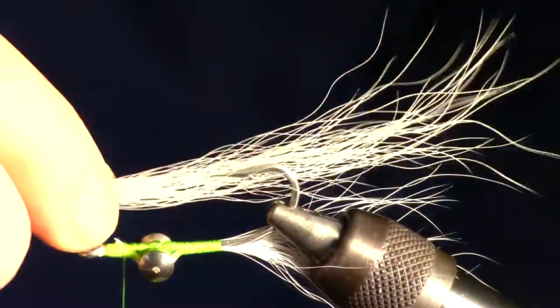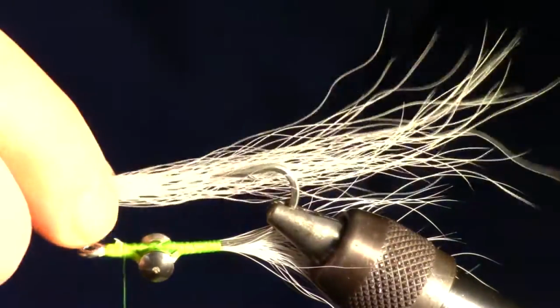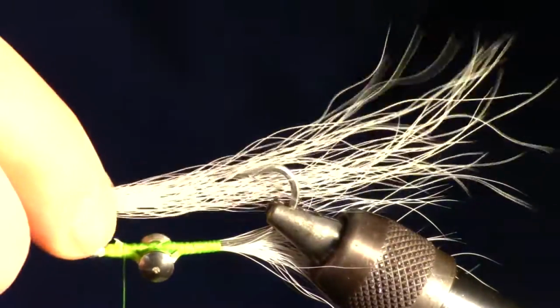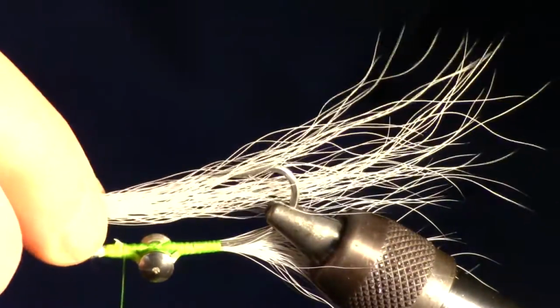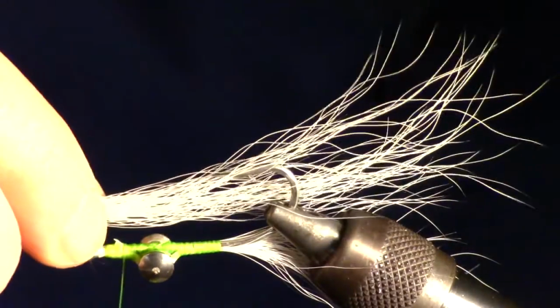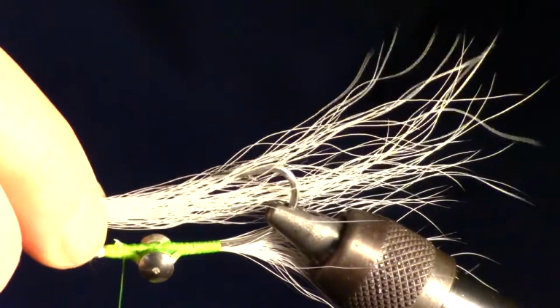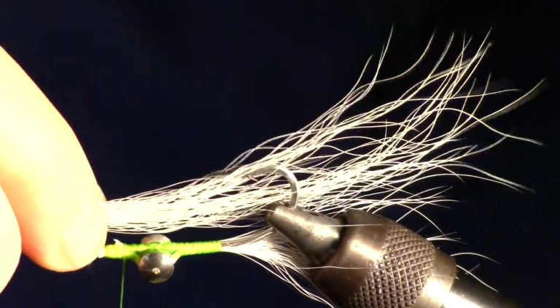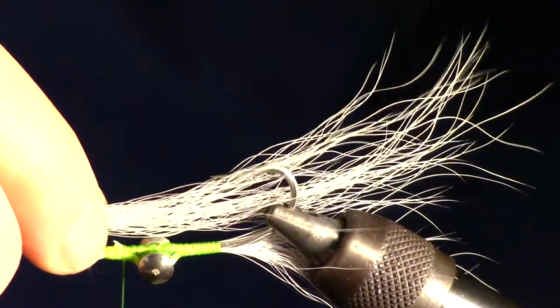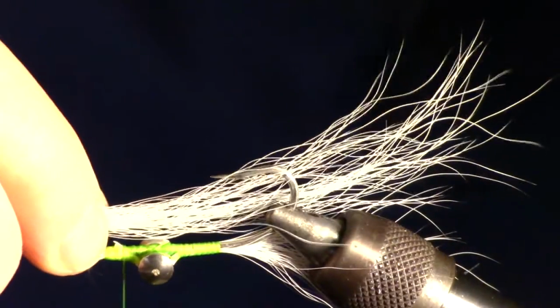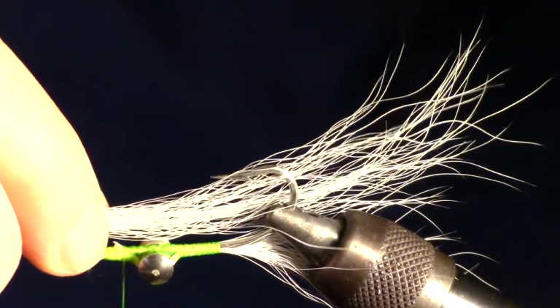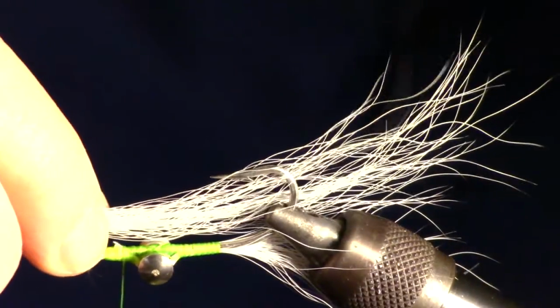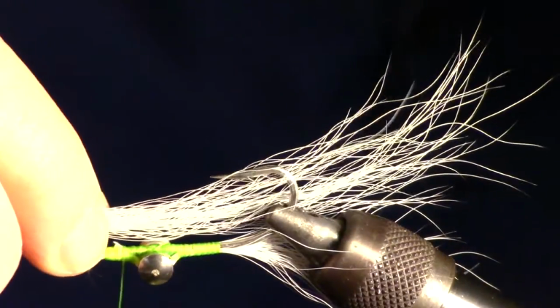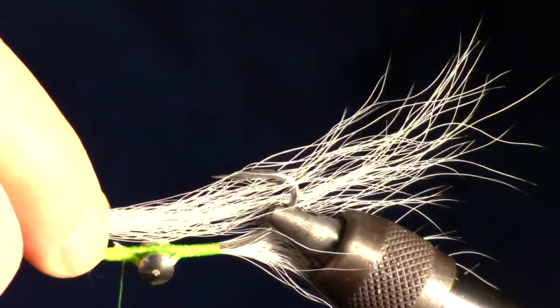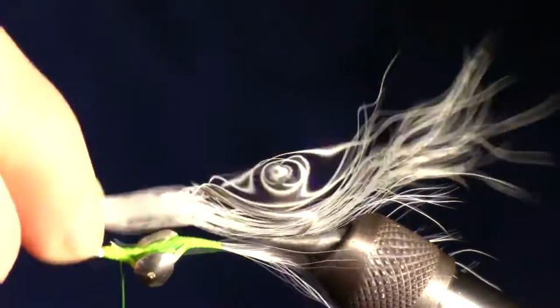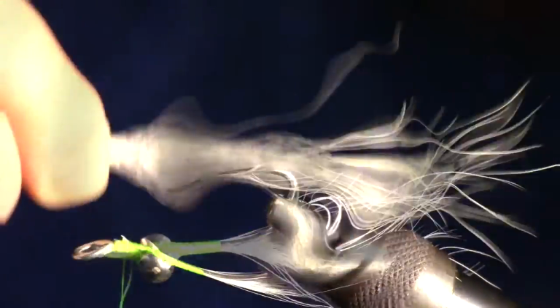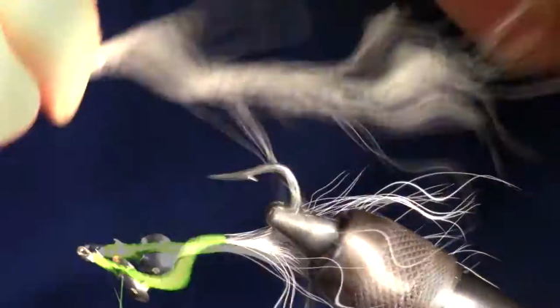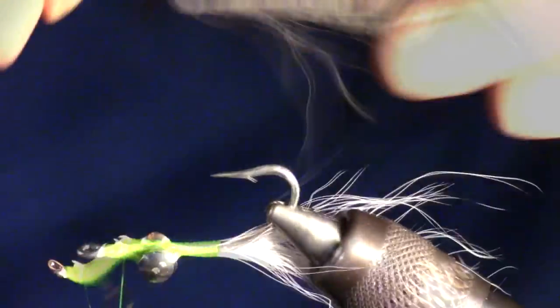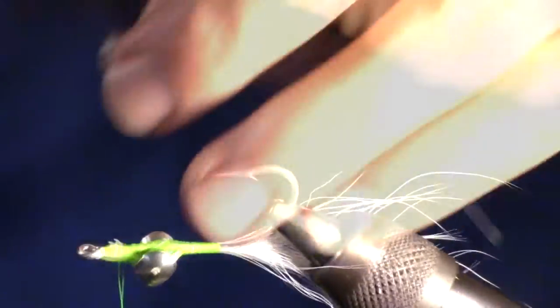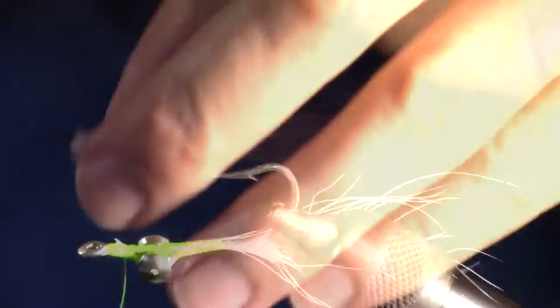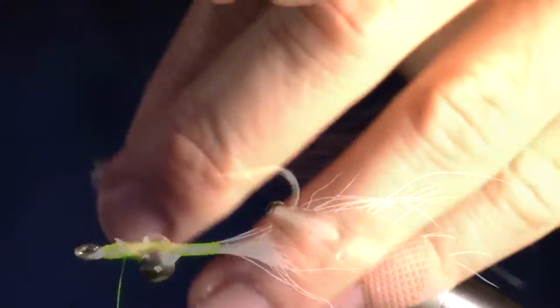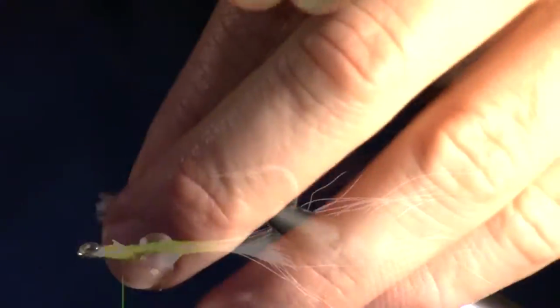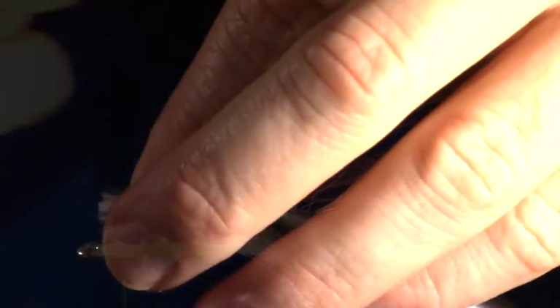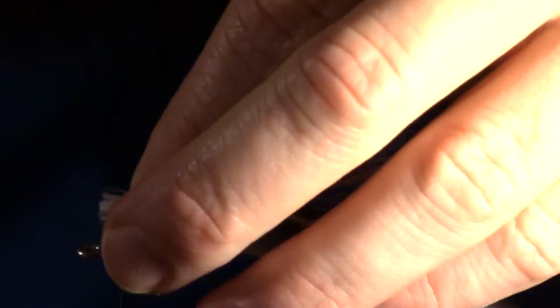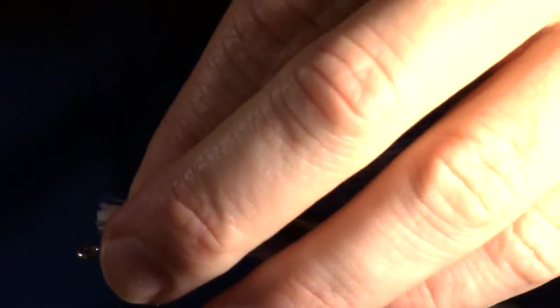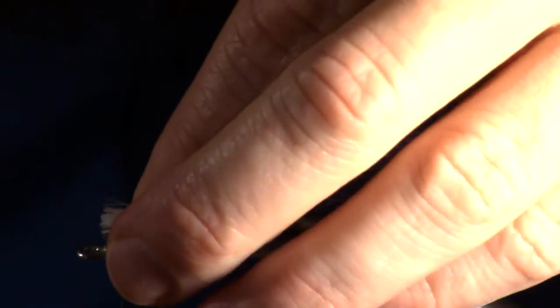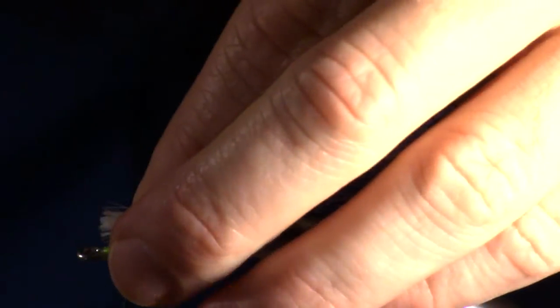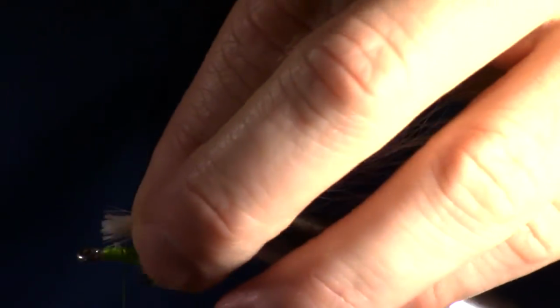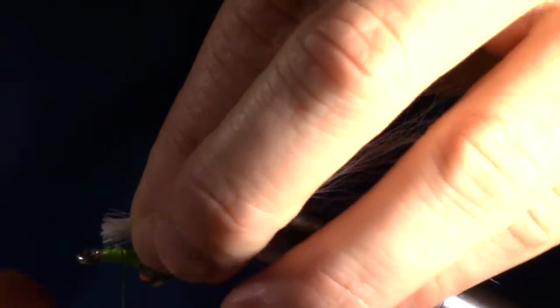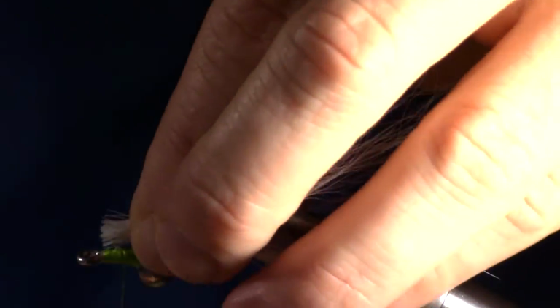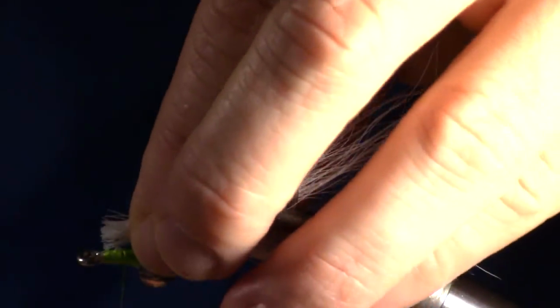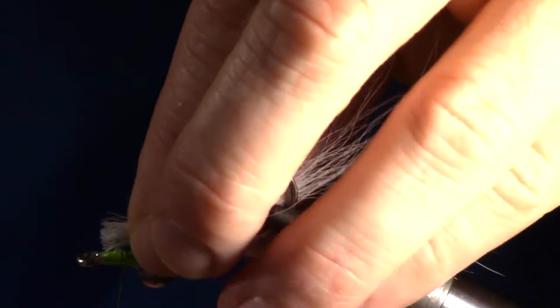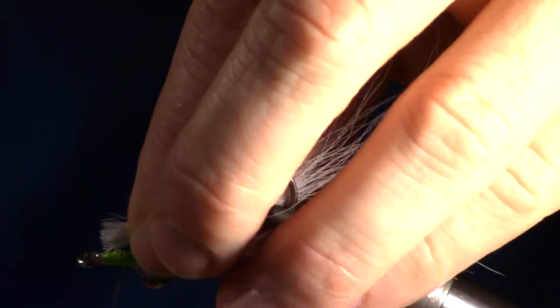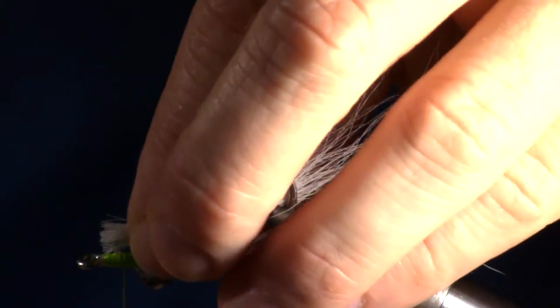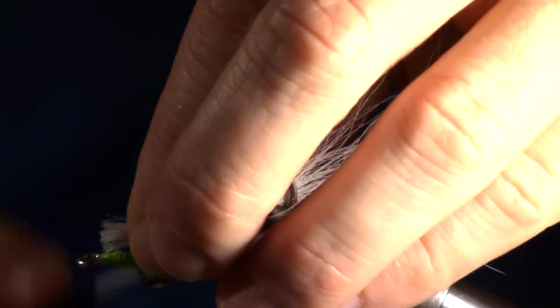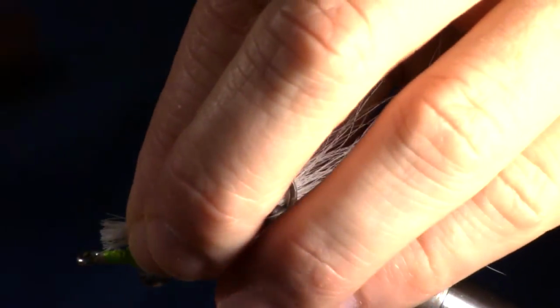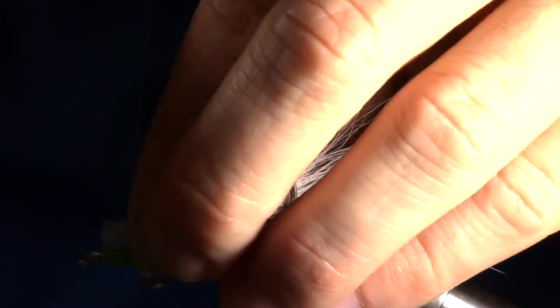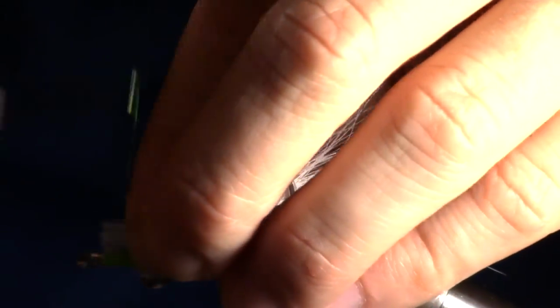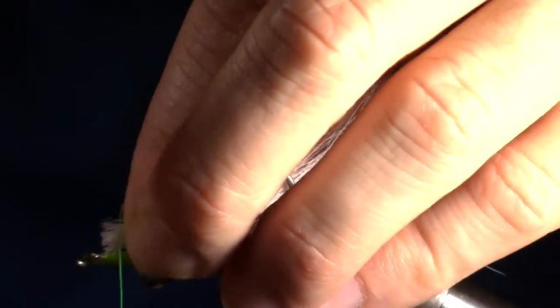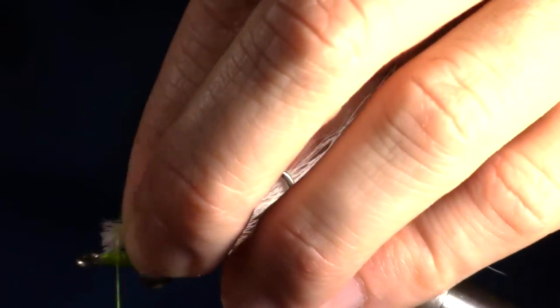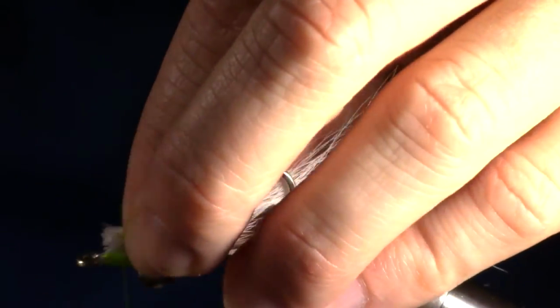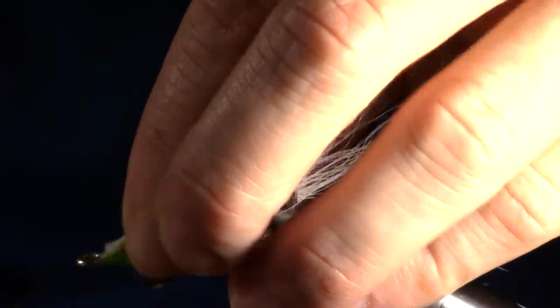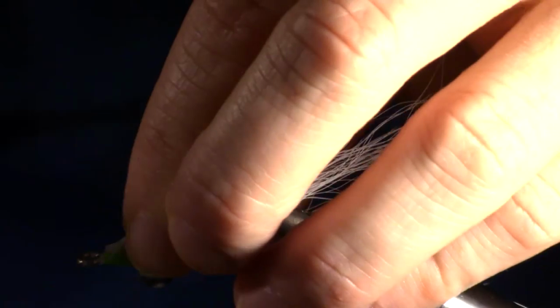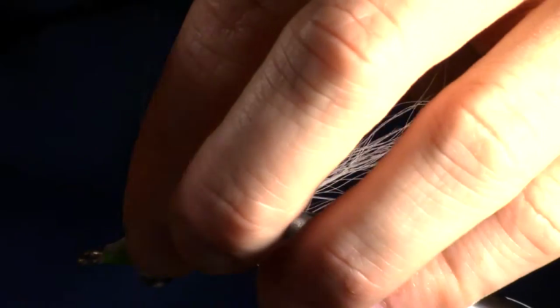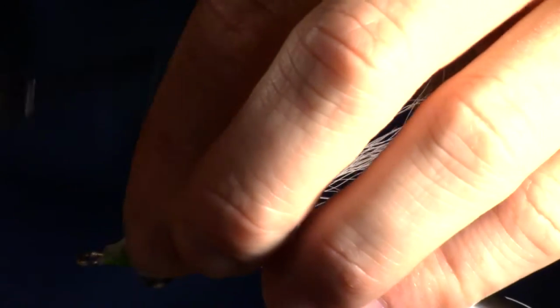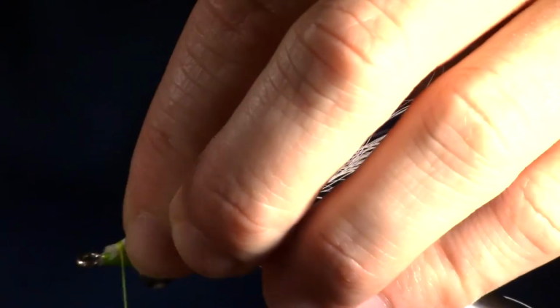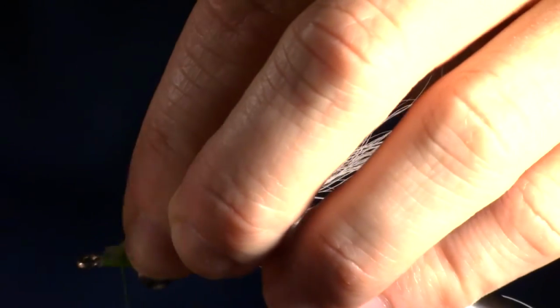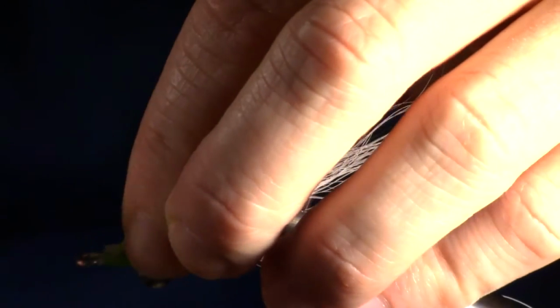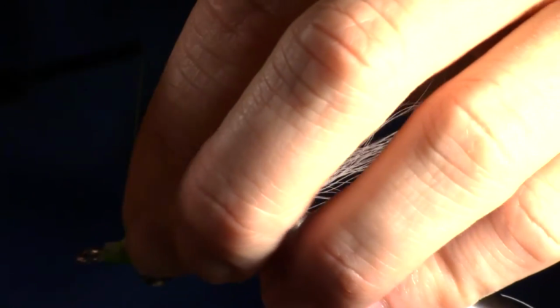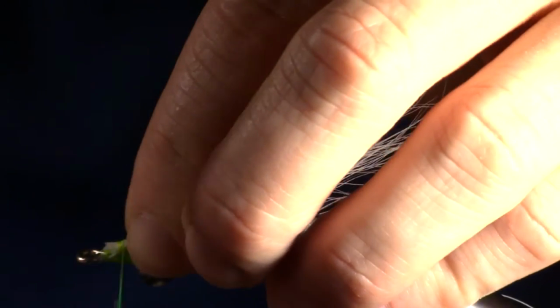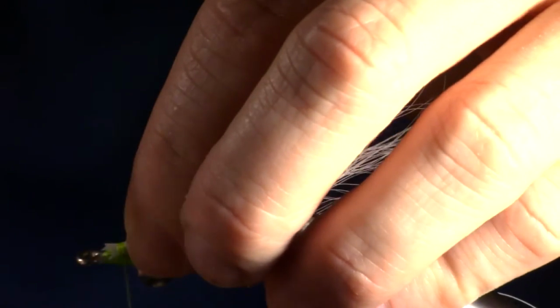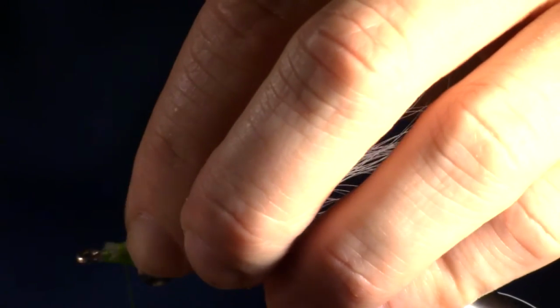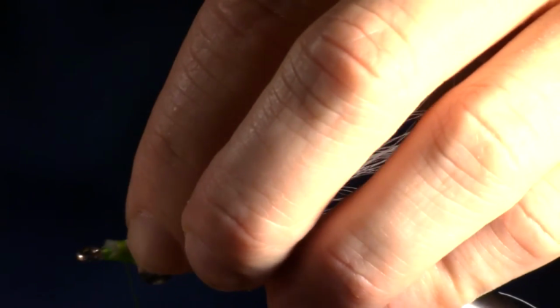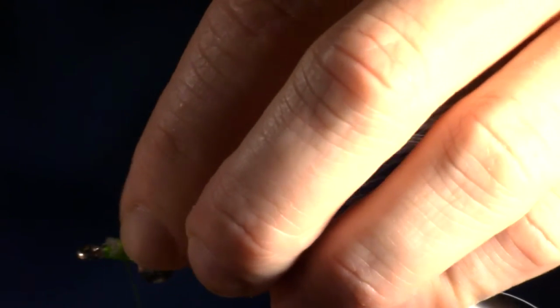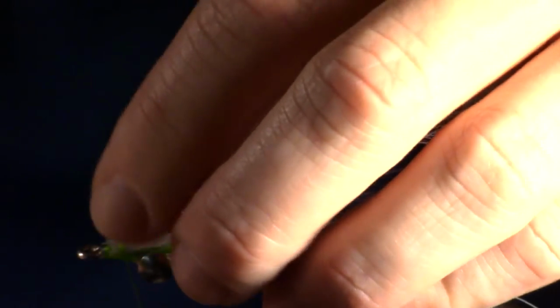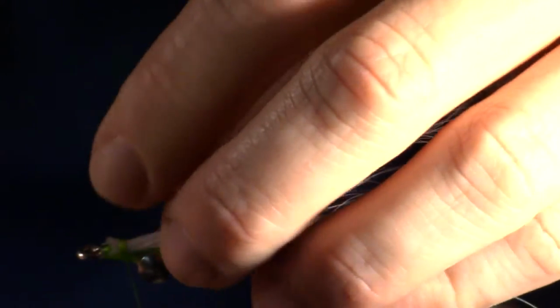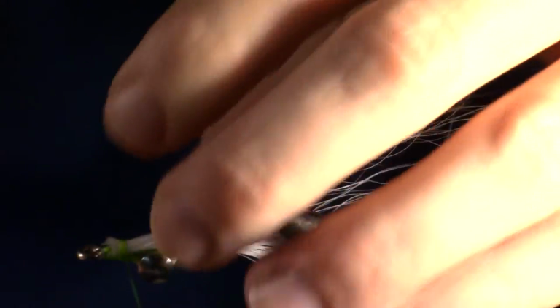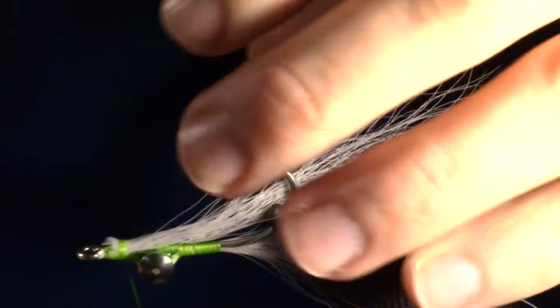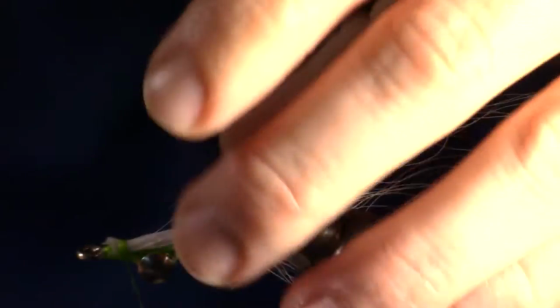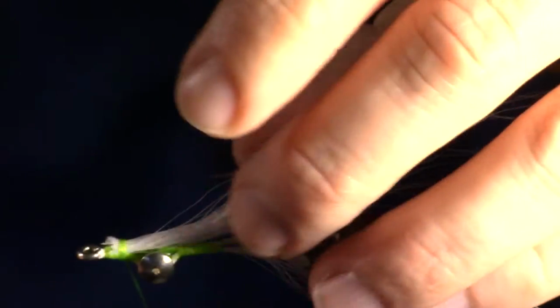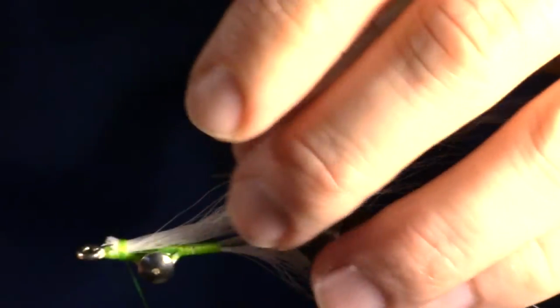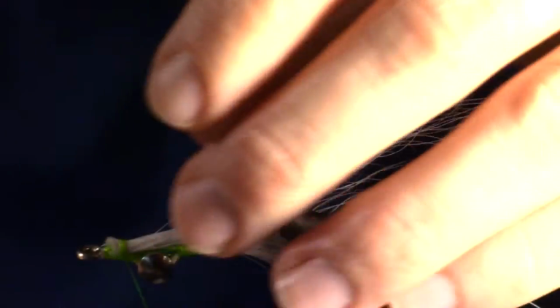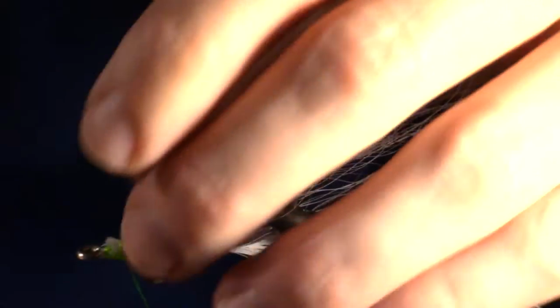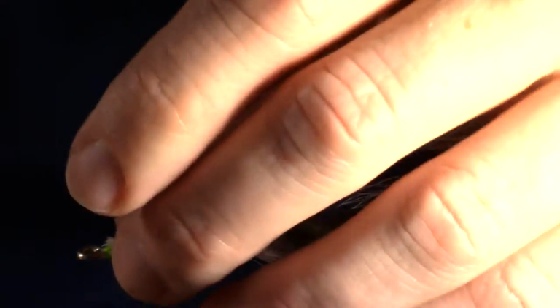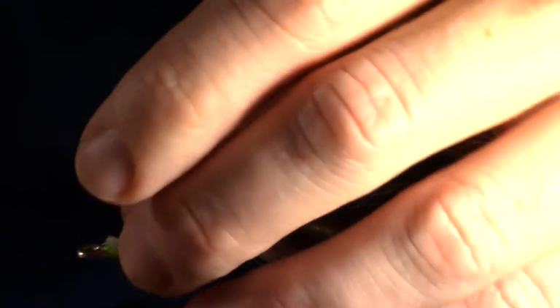Measure another chunk of bucktail and prepare it for tying in. When tying in, make sure the bucktail is sitting on top of the hook.